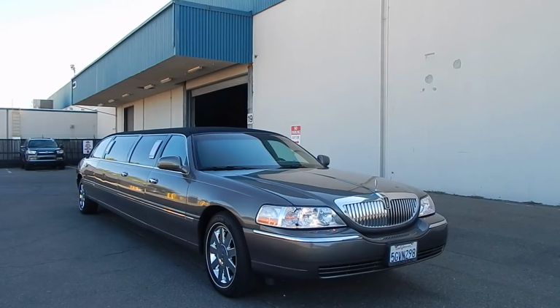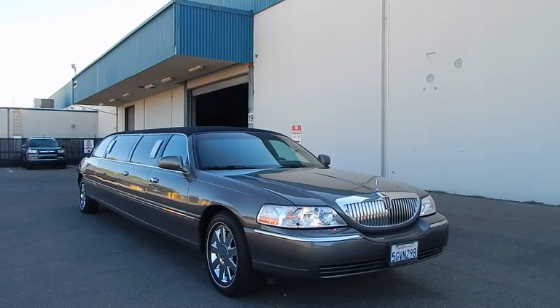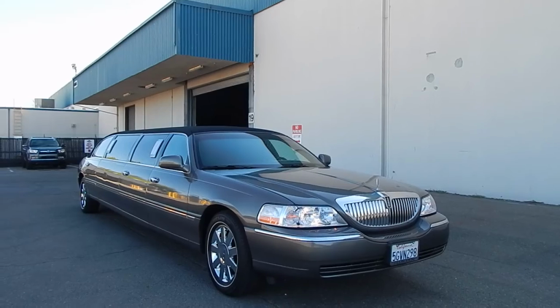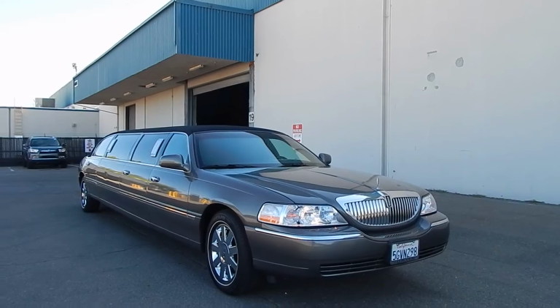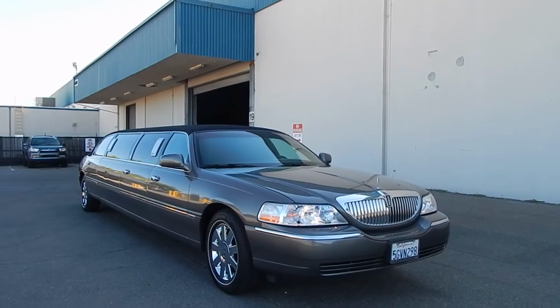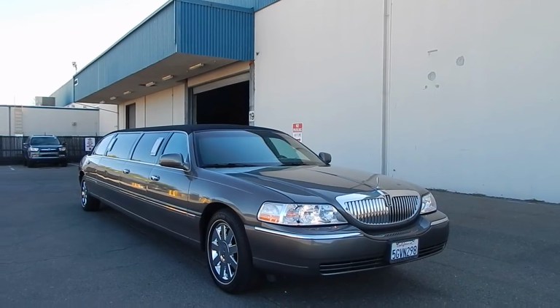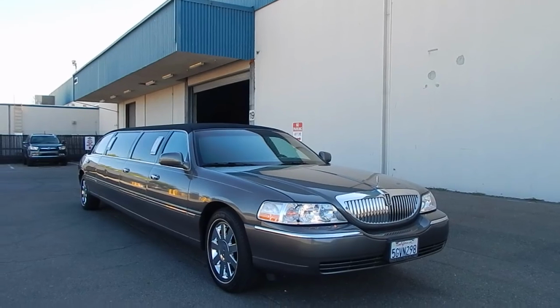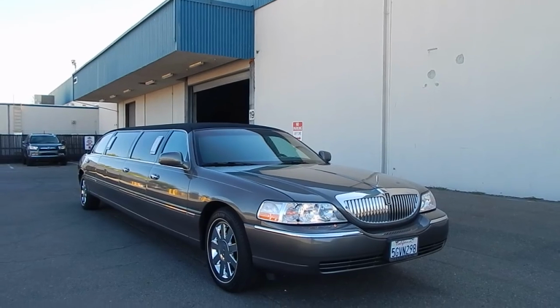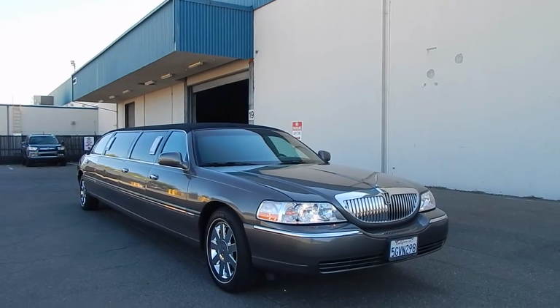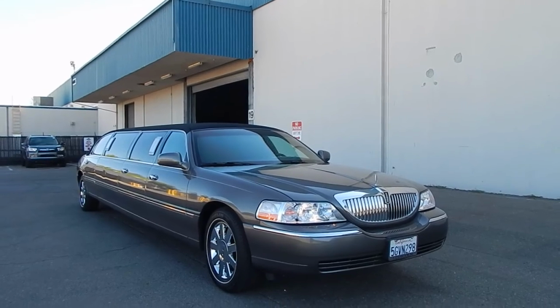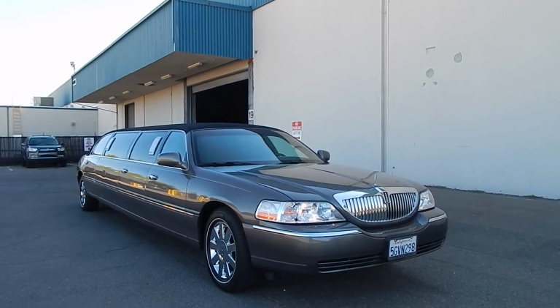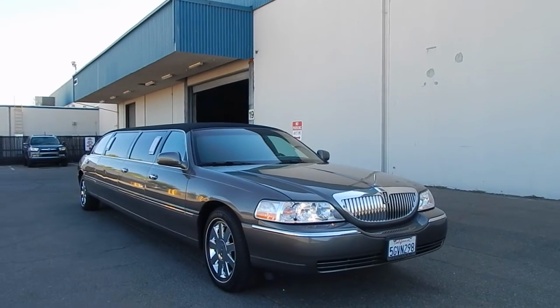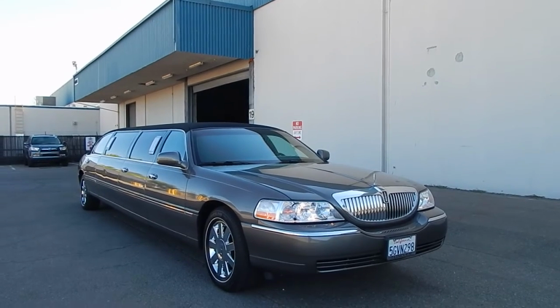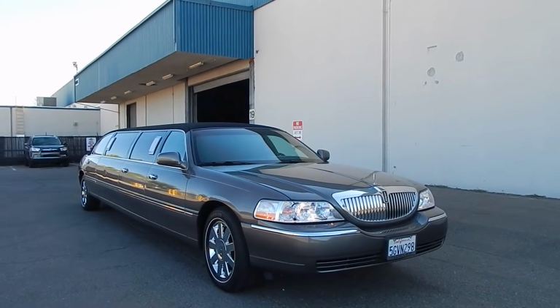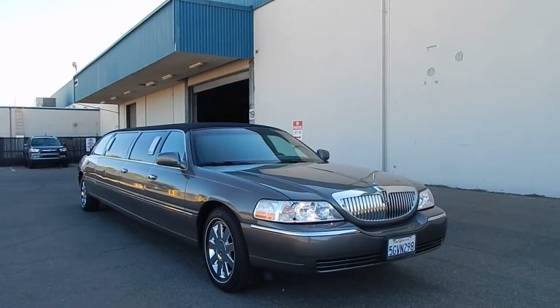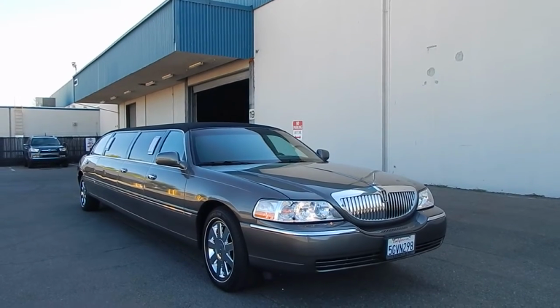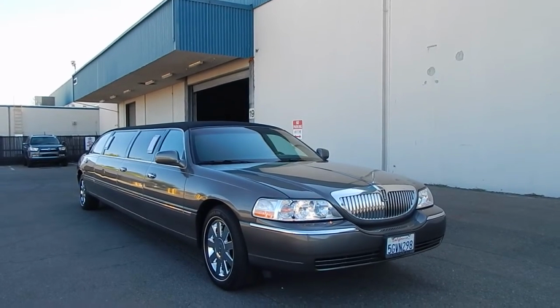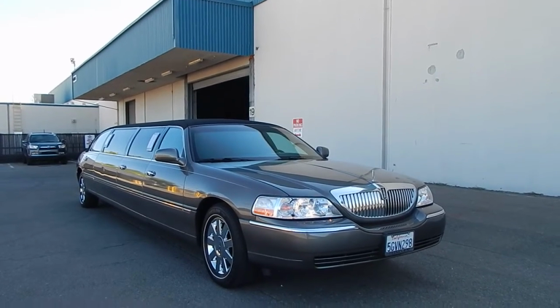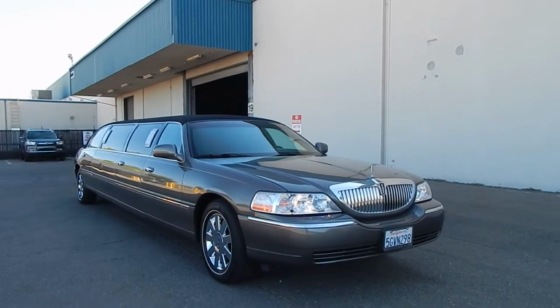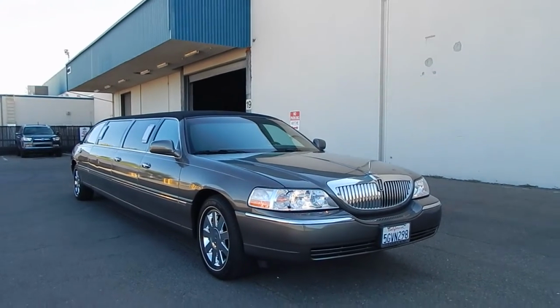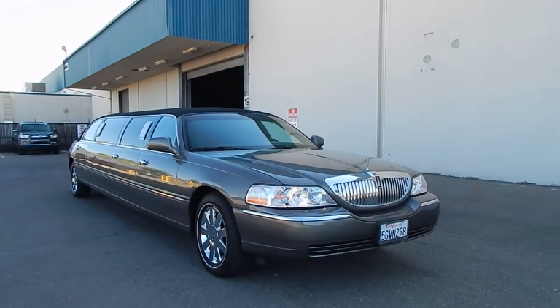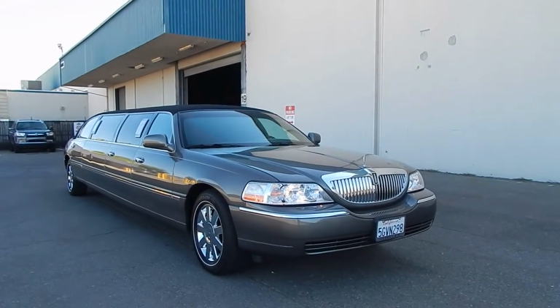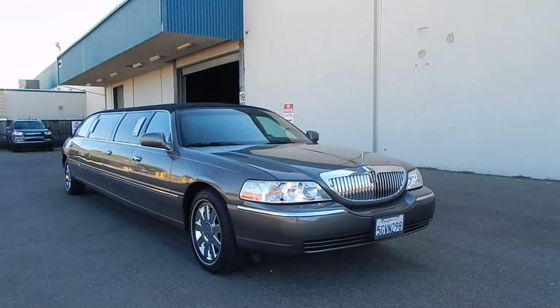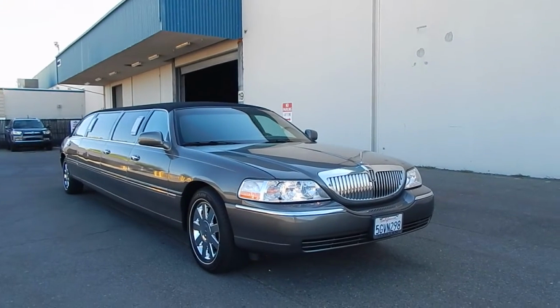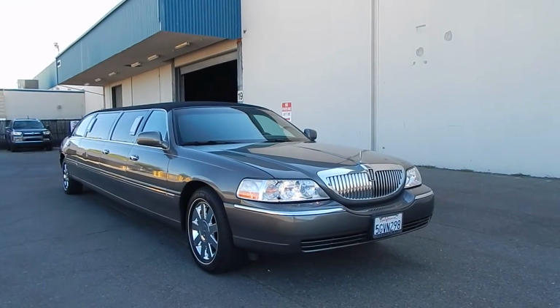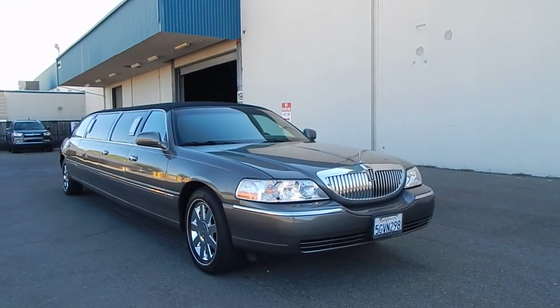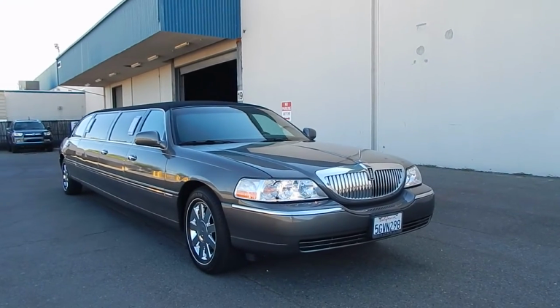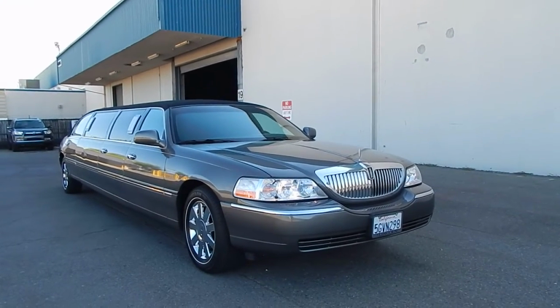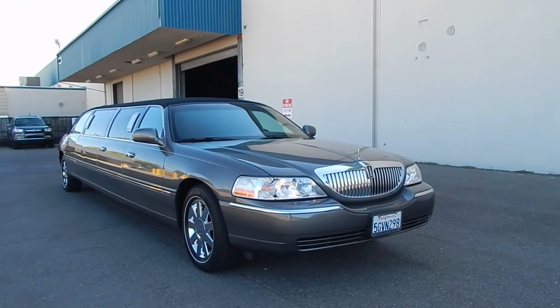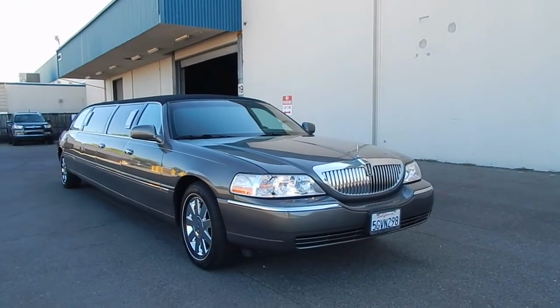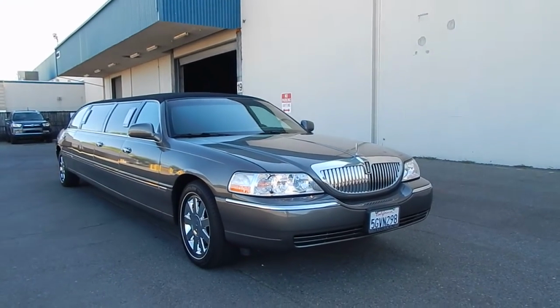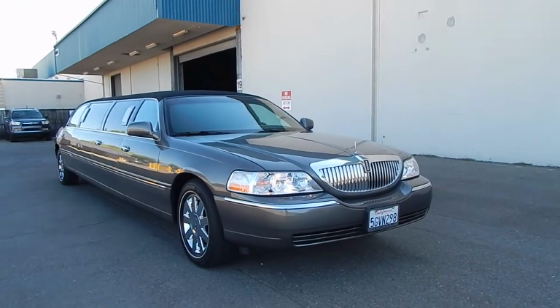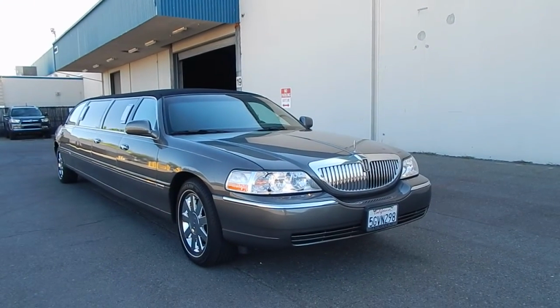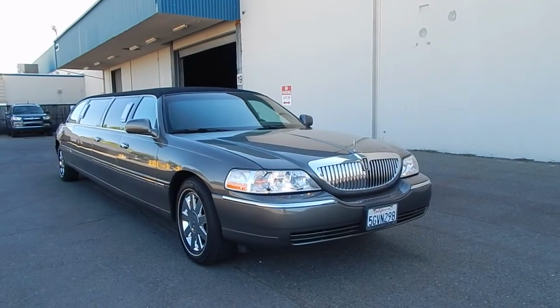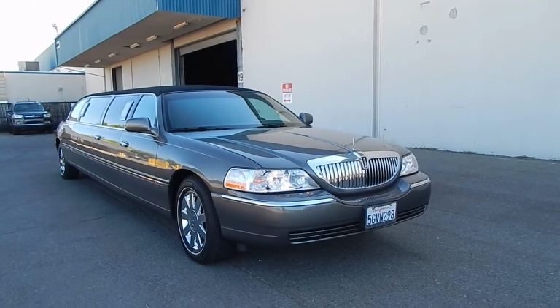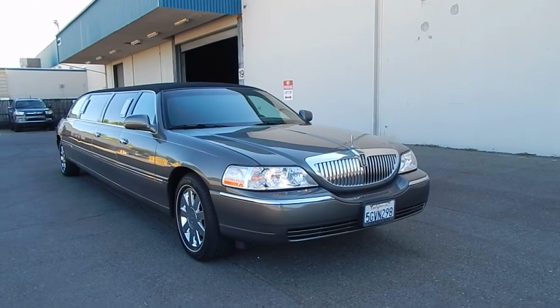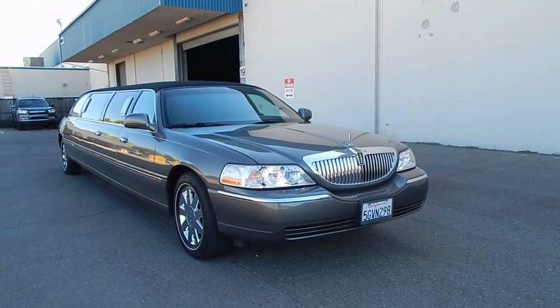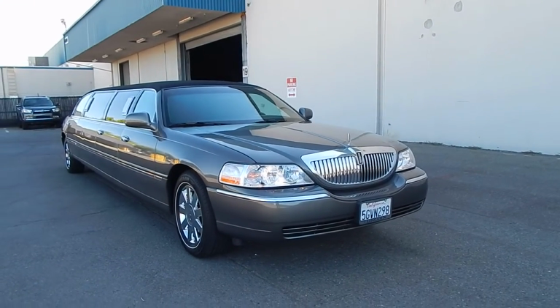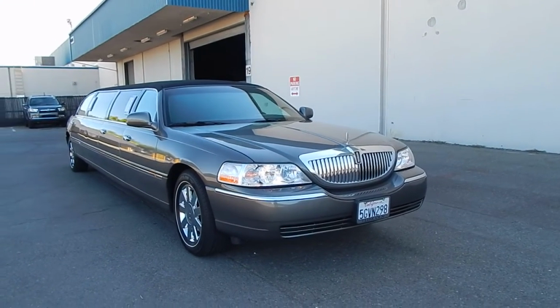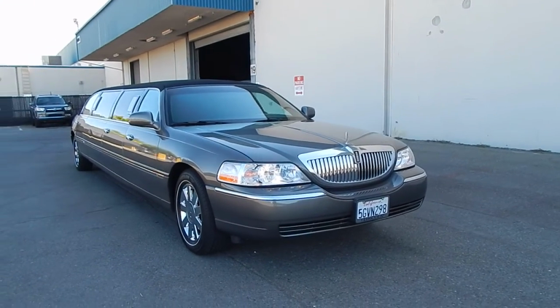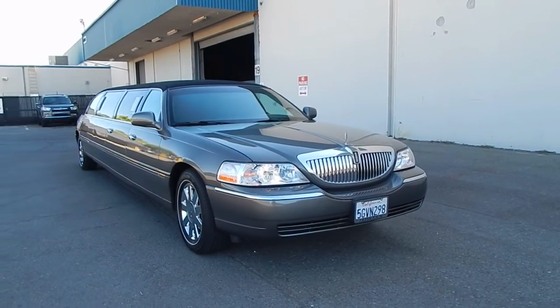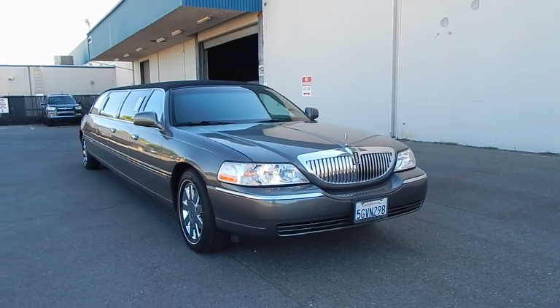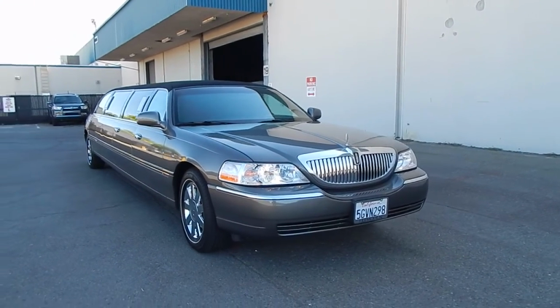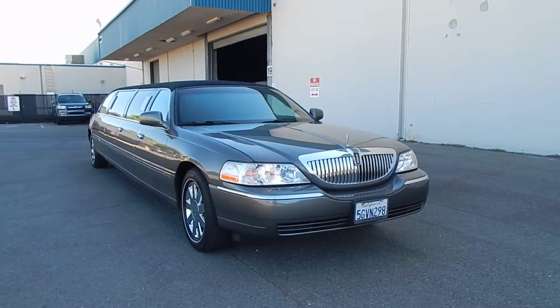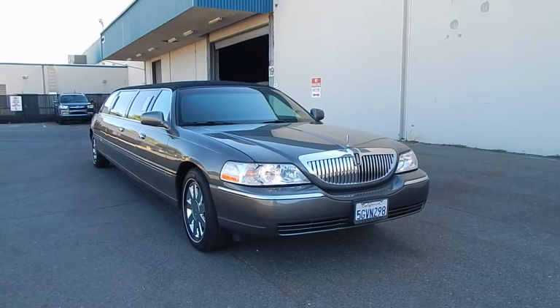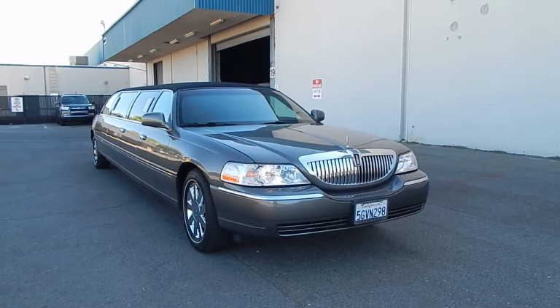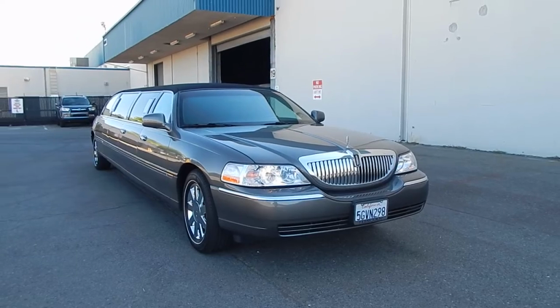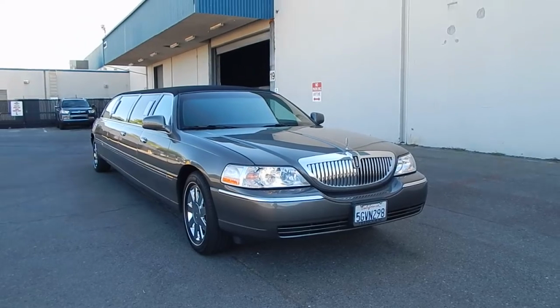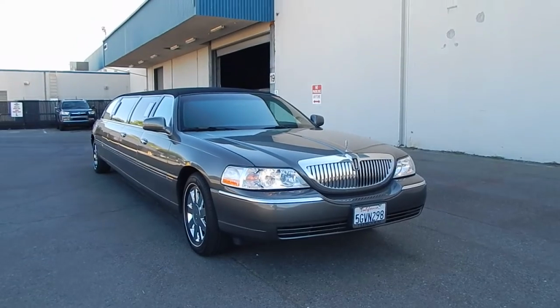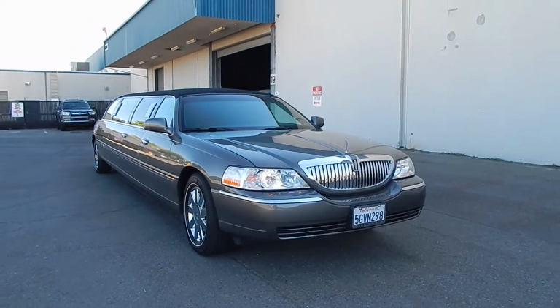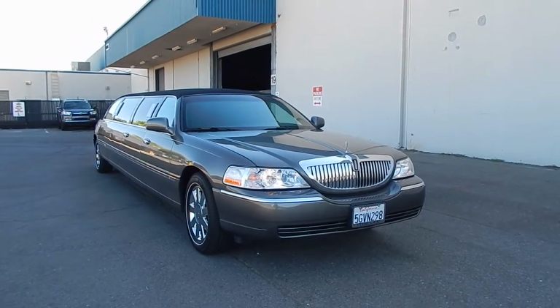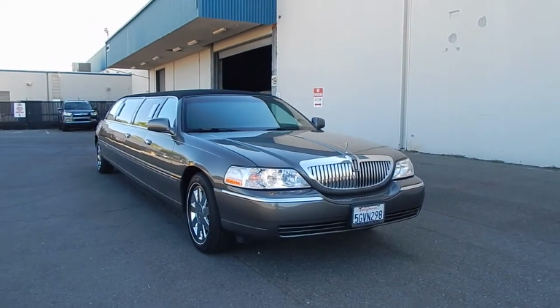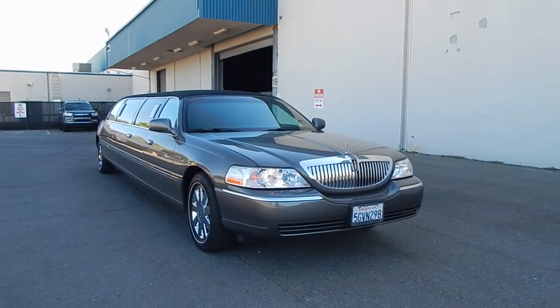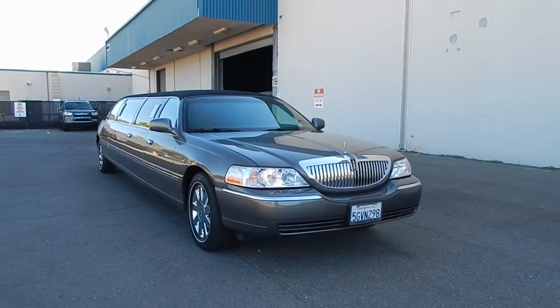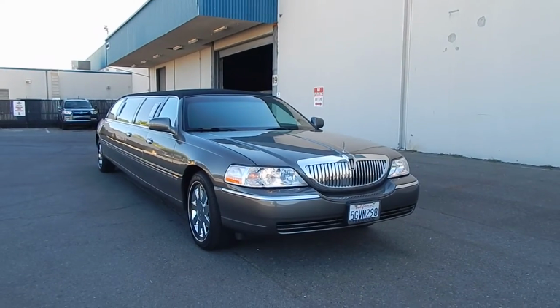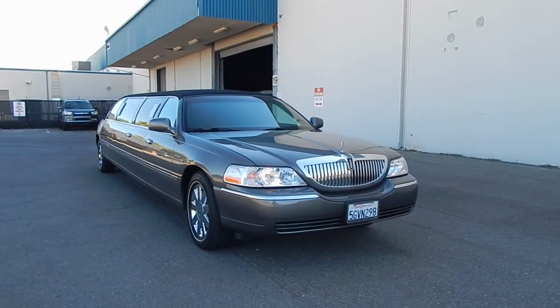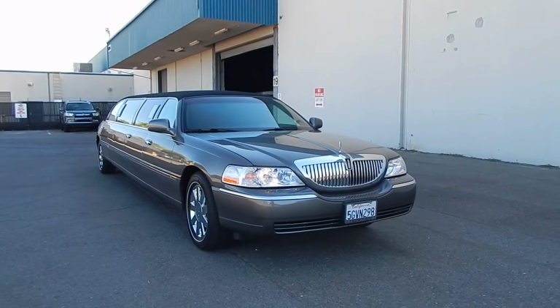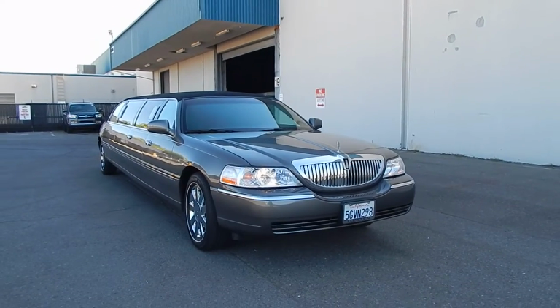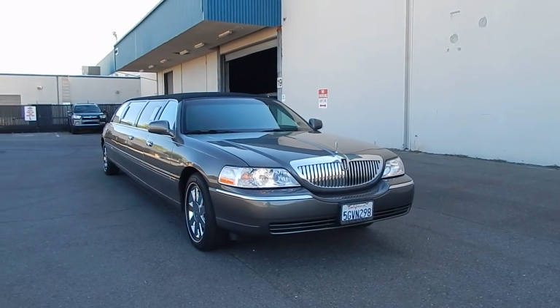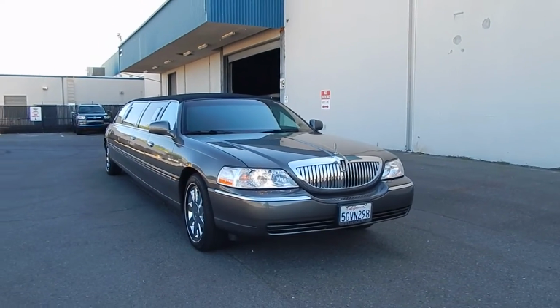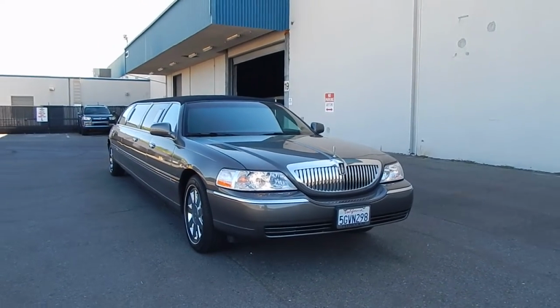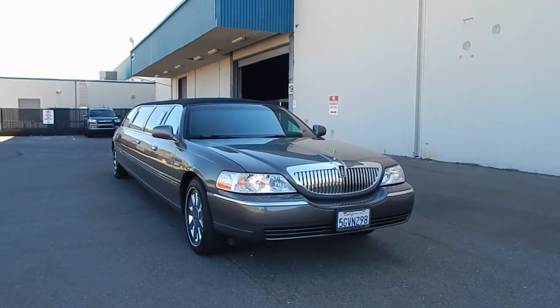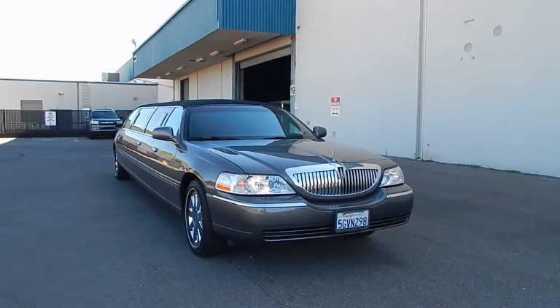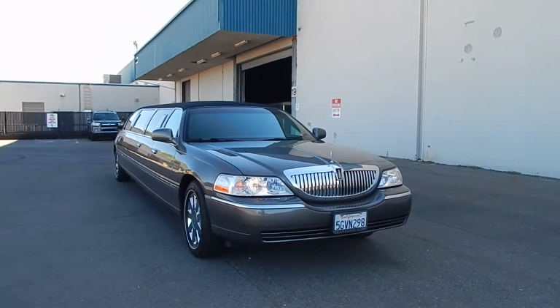Good afternoon folks. Ari here from Direct Auto Outlet in Fair Oaks, California. I have this gorgeous 2004 Lincoln Town Car limousine for you.